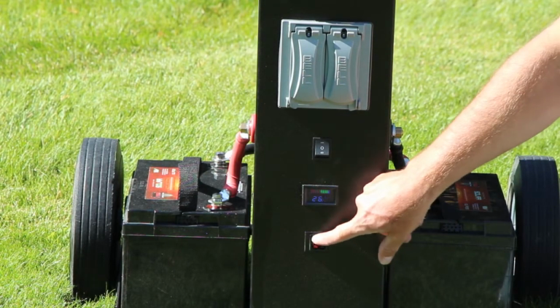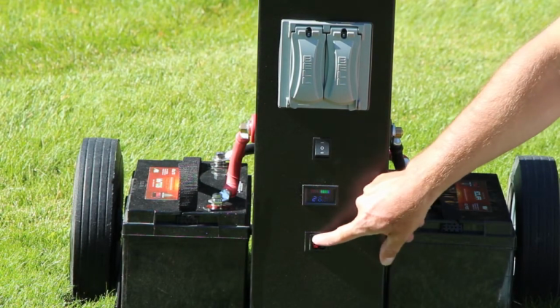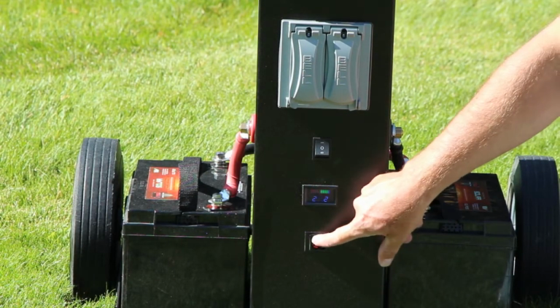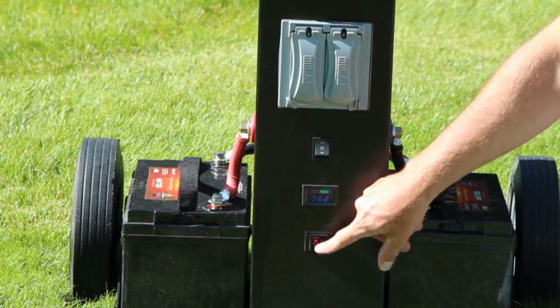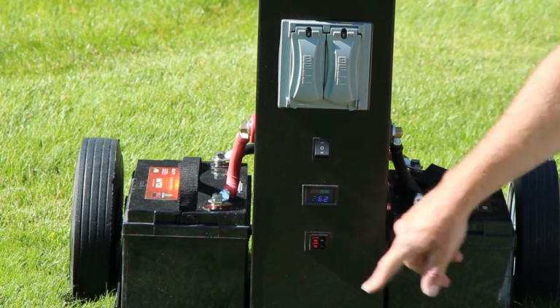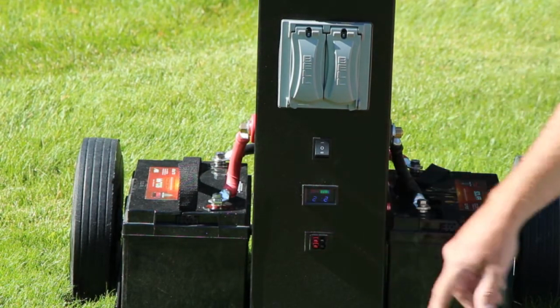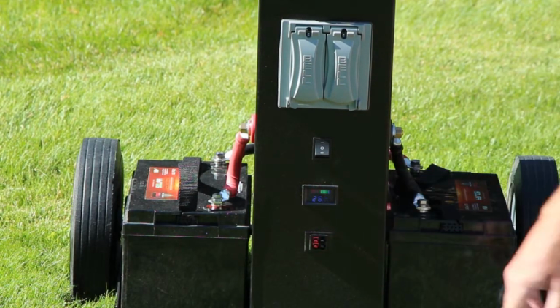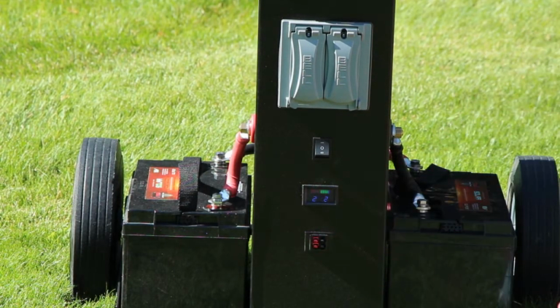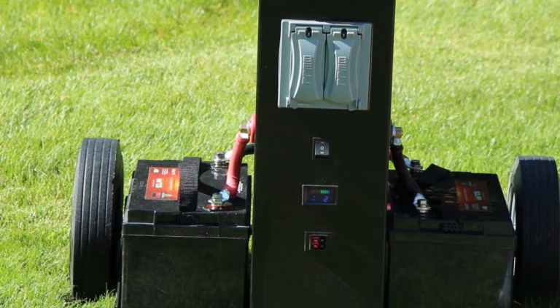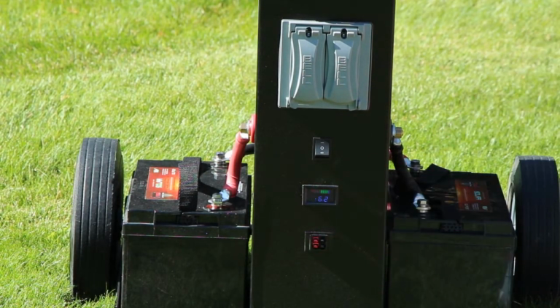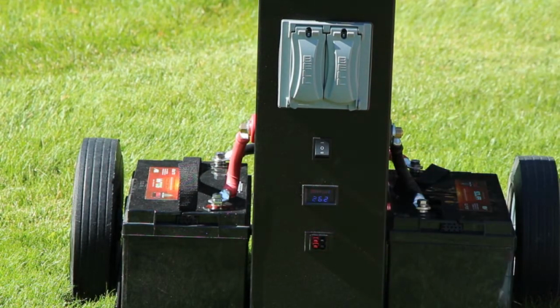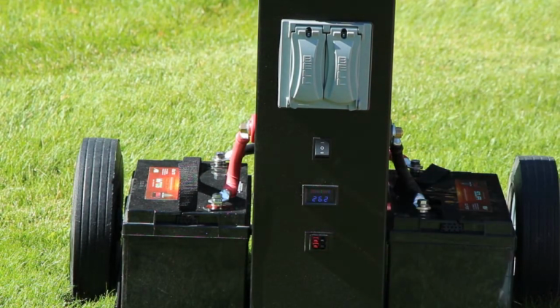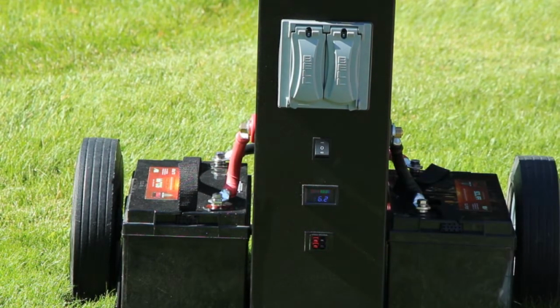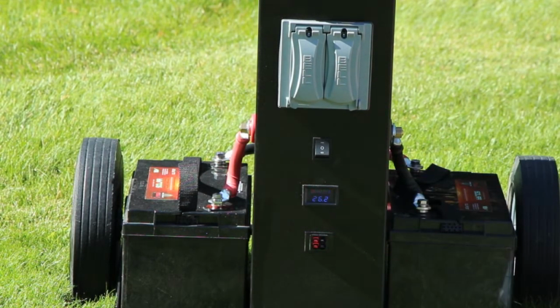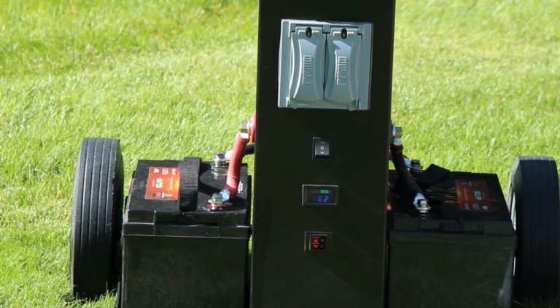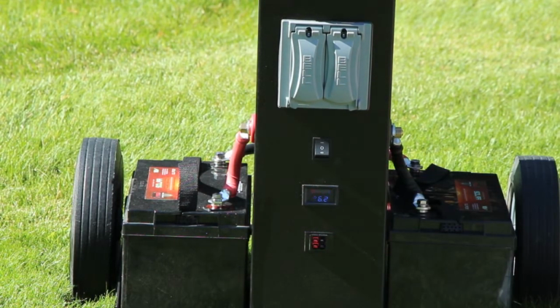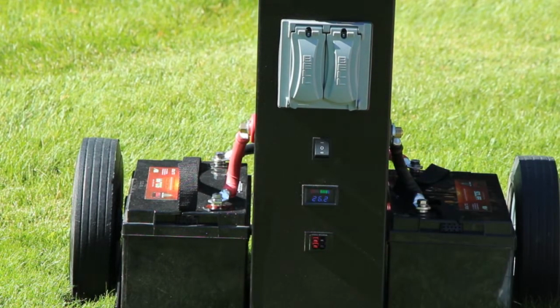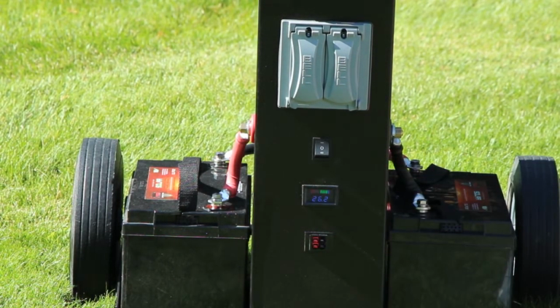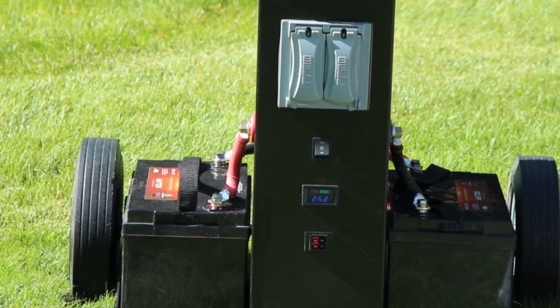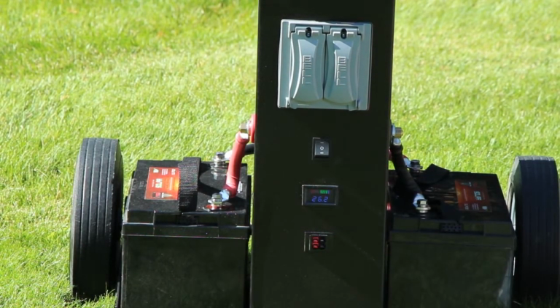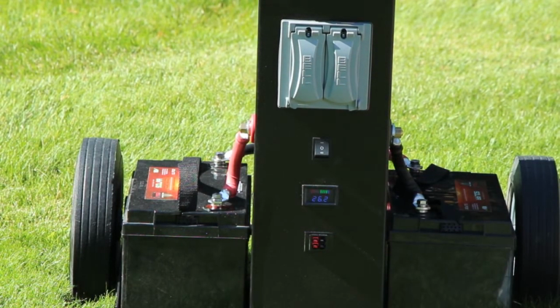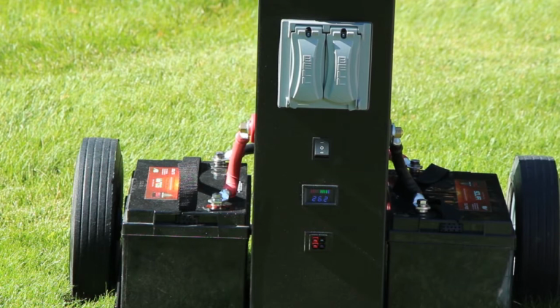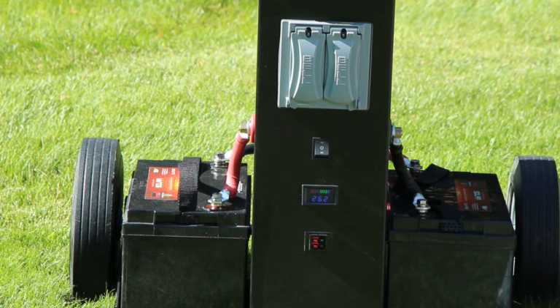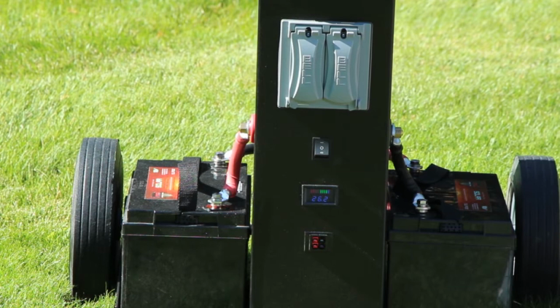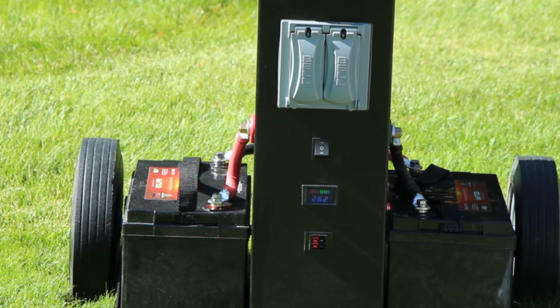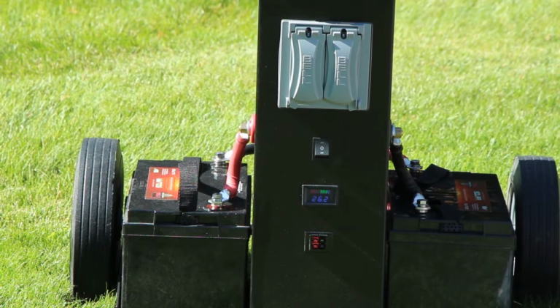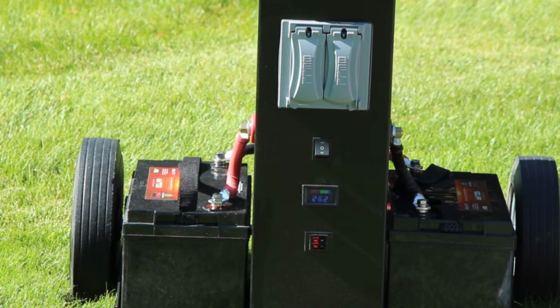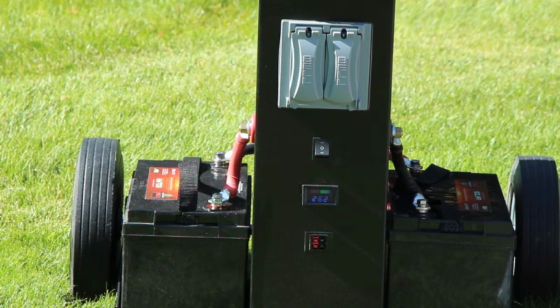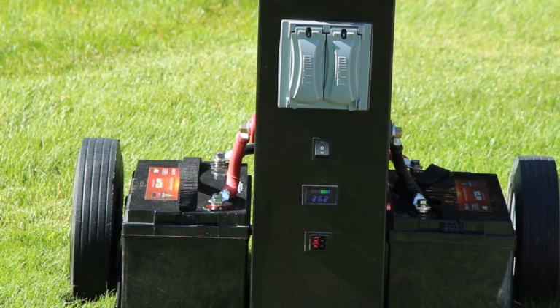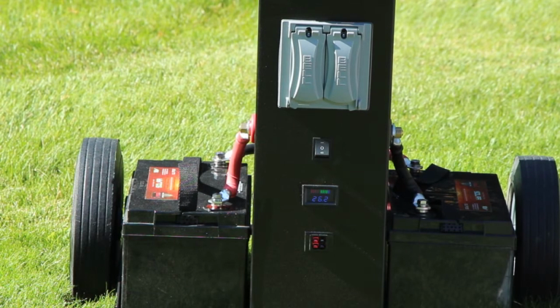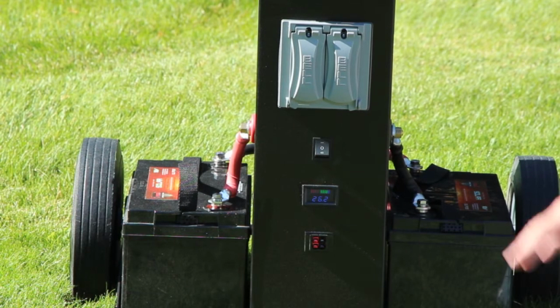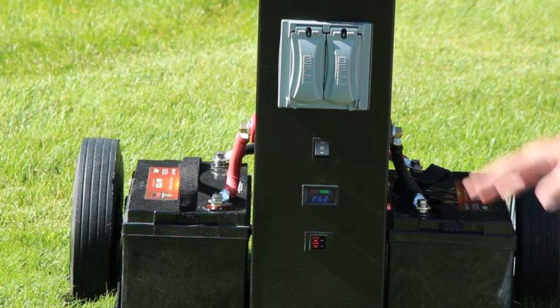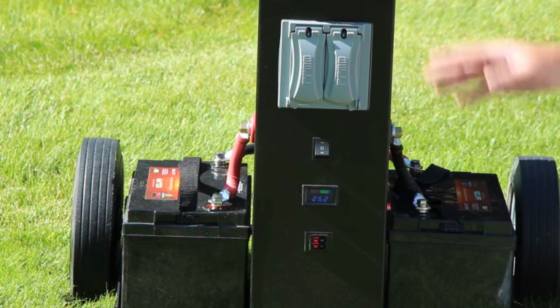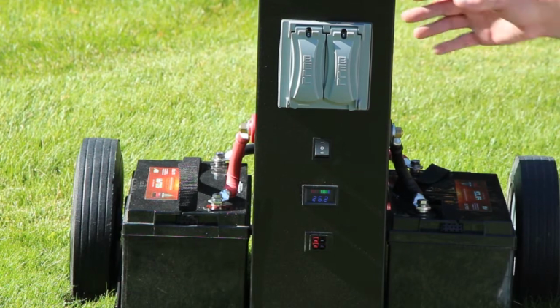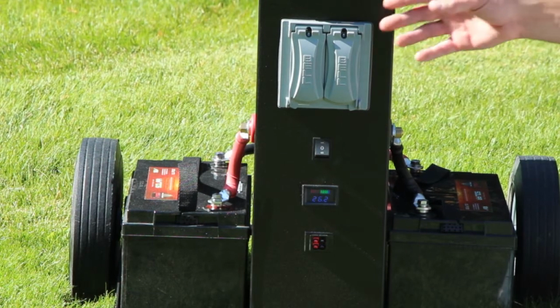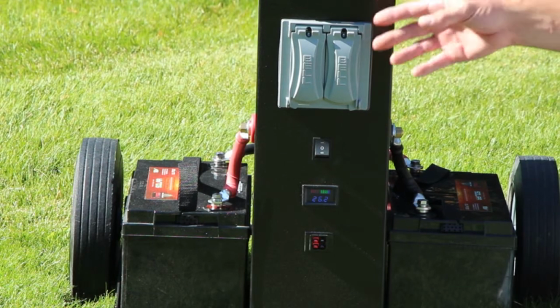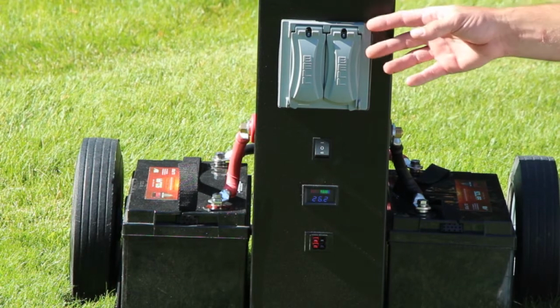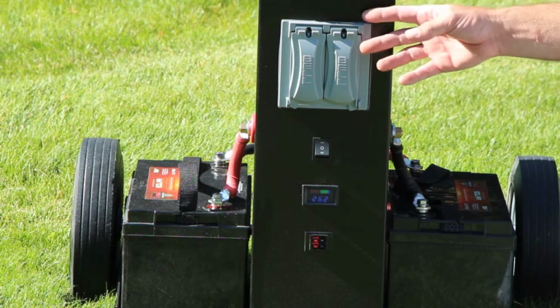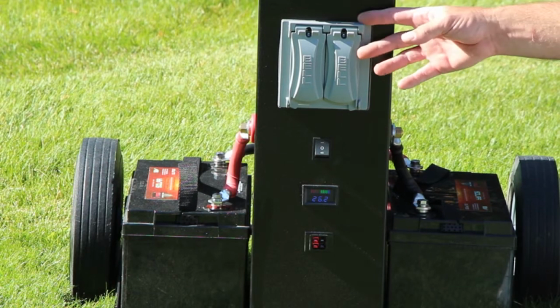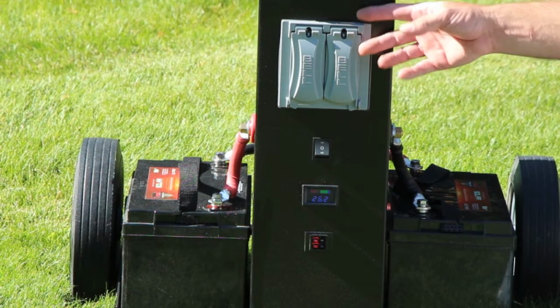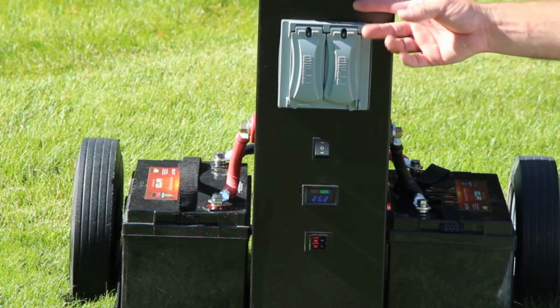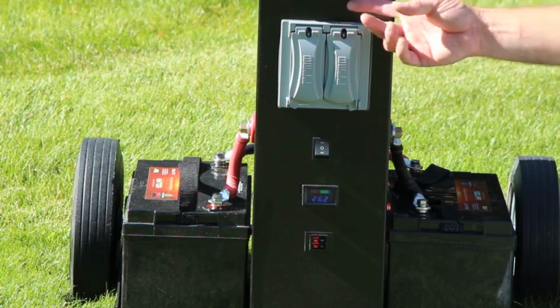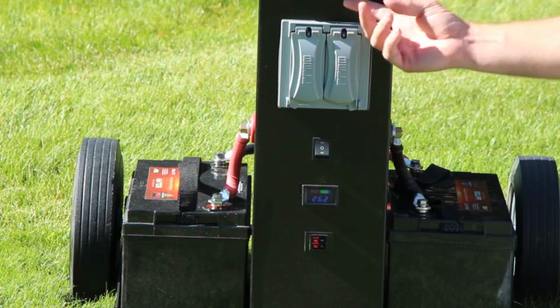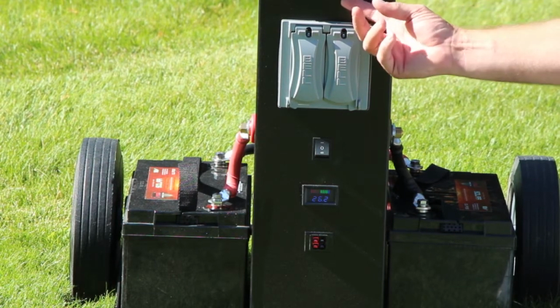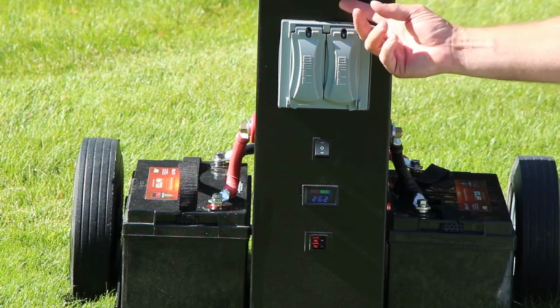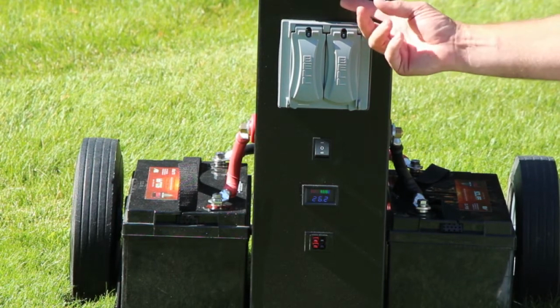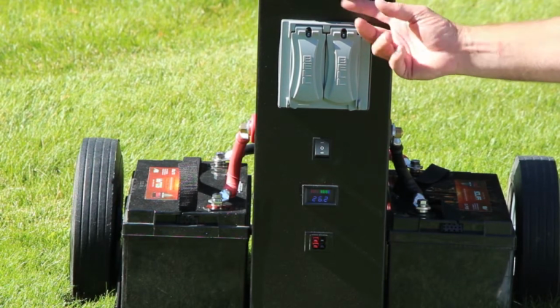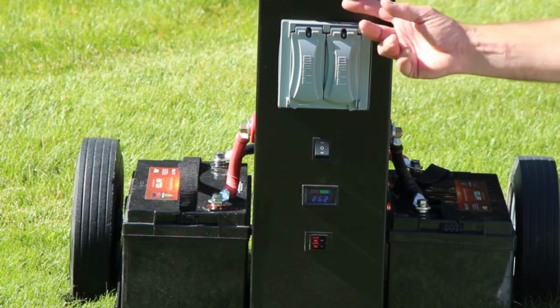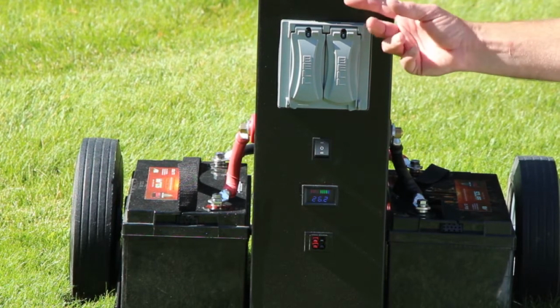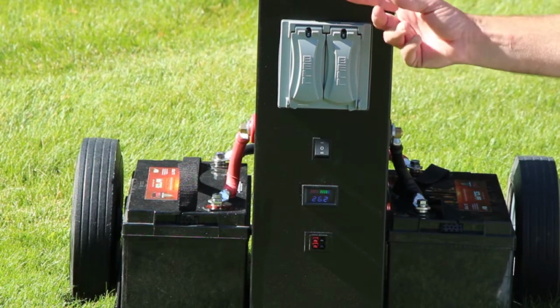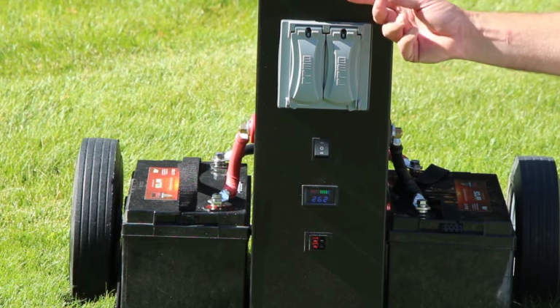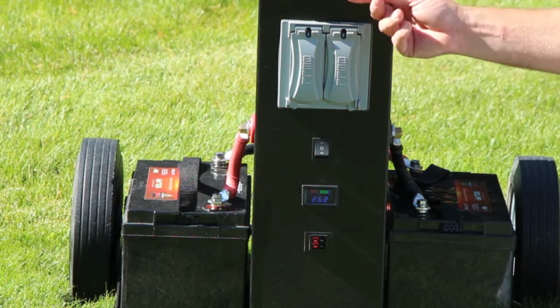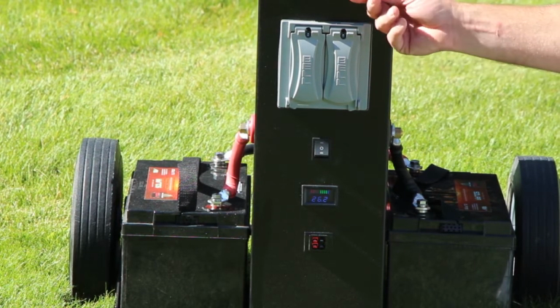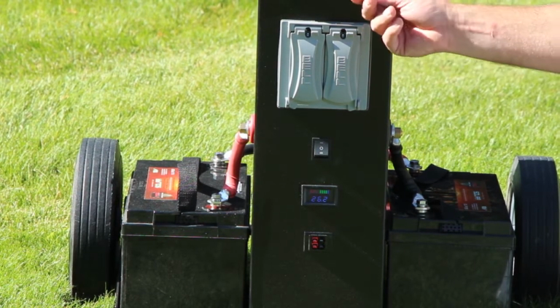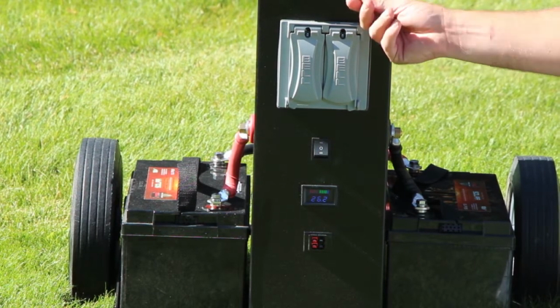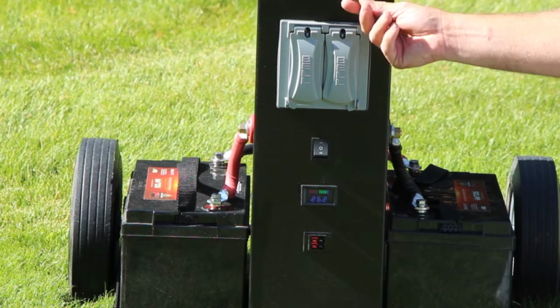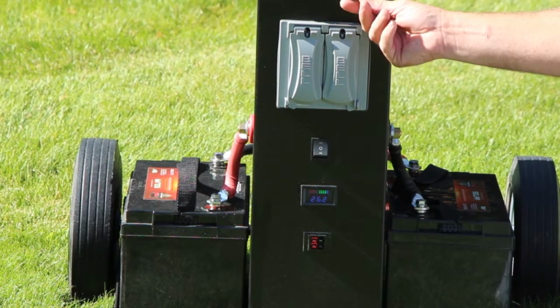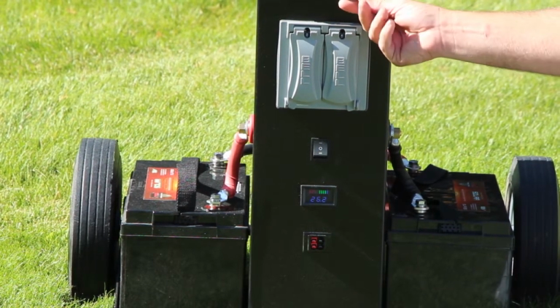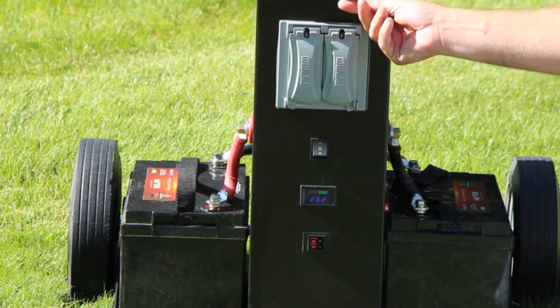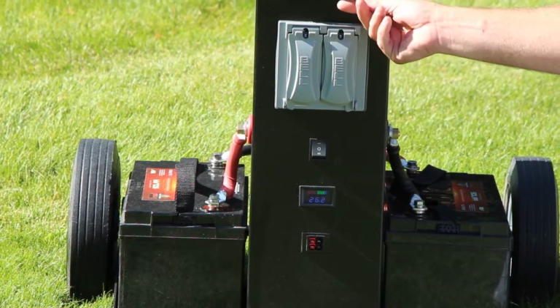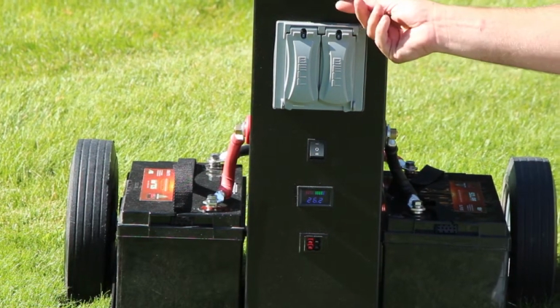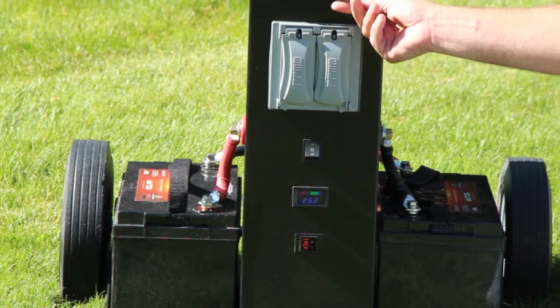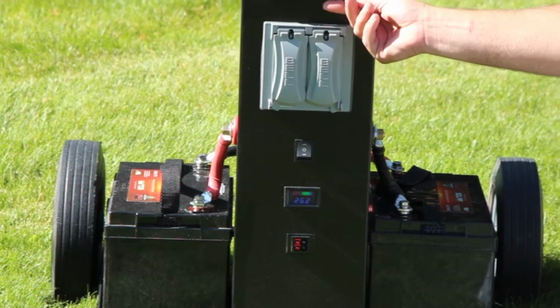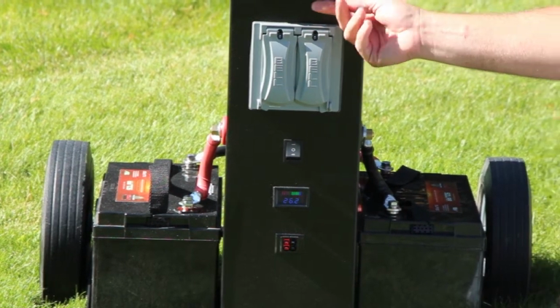Down here is where you would plug your solar into. At this point the generator is turned on and you could plug something in and use it.